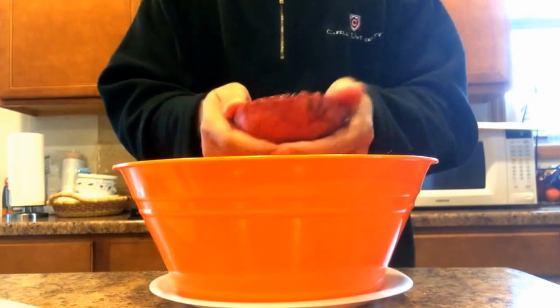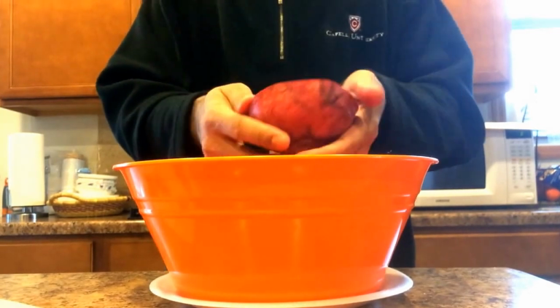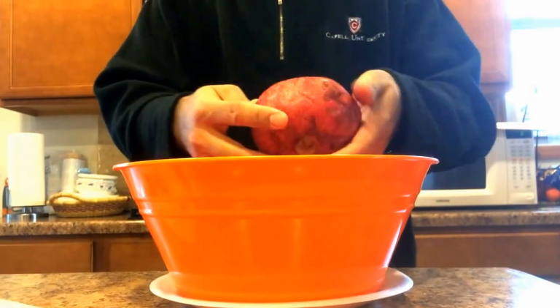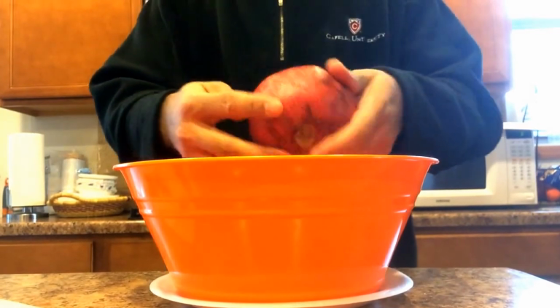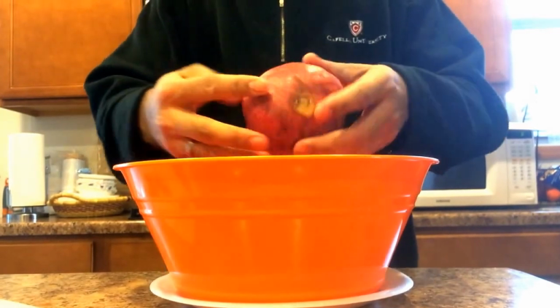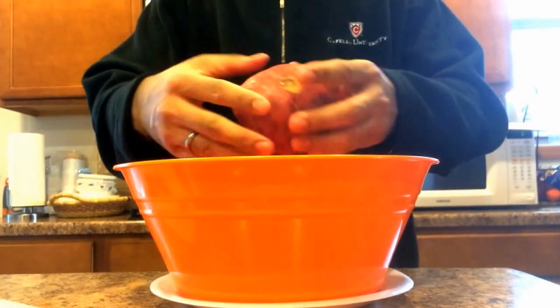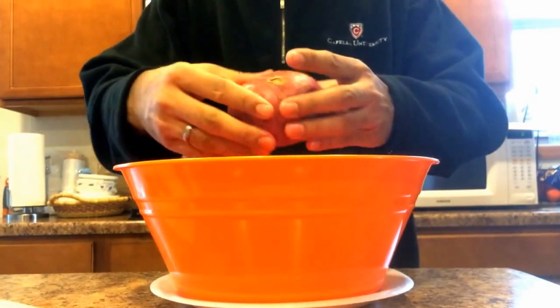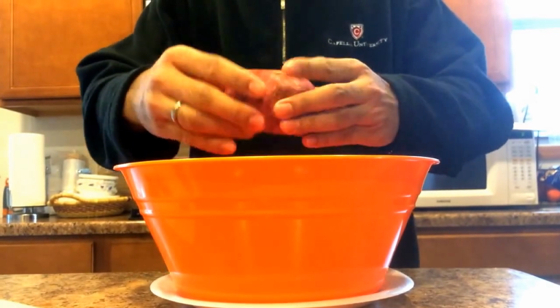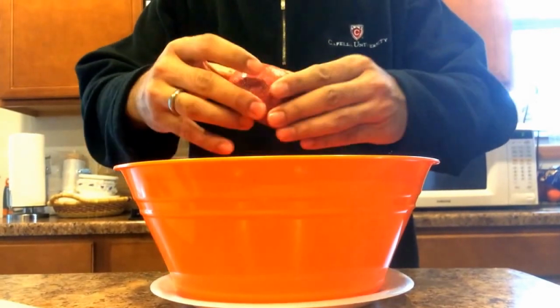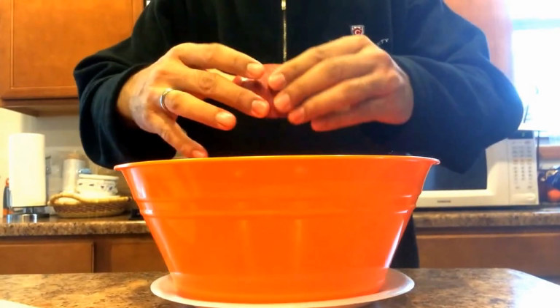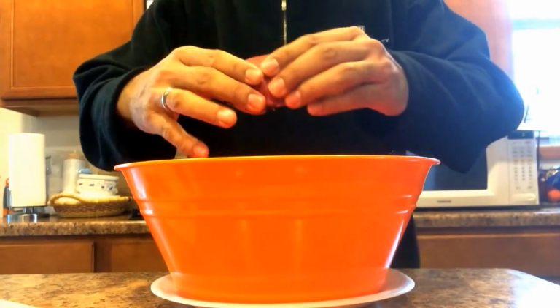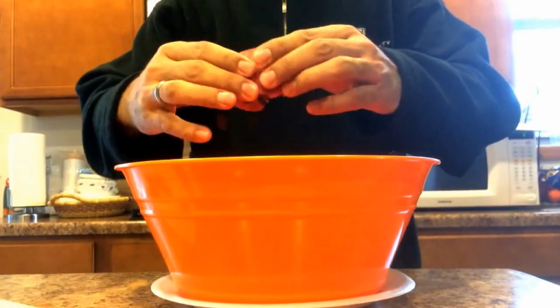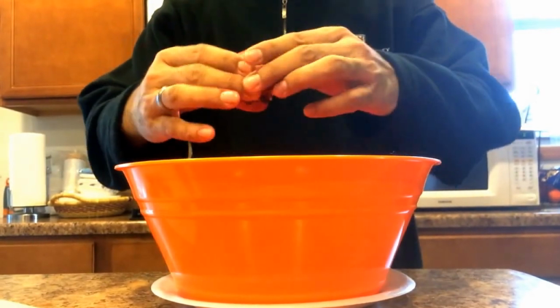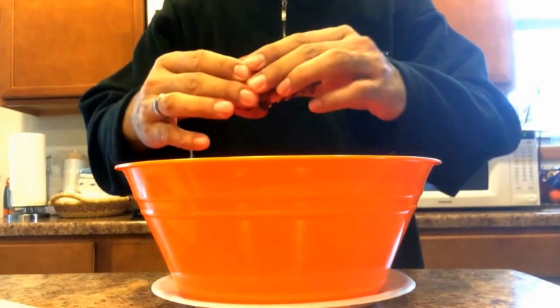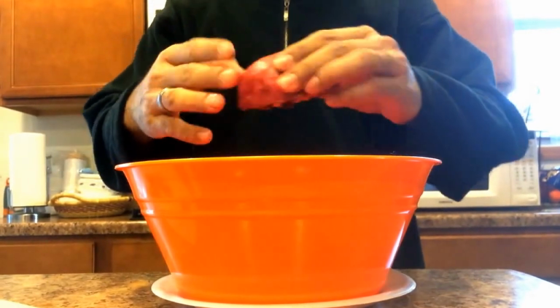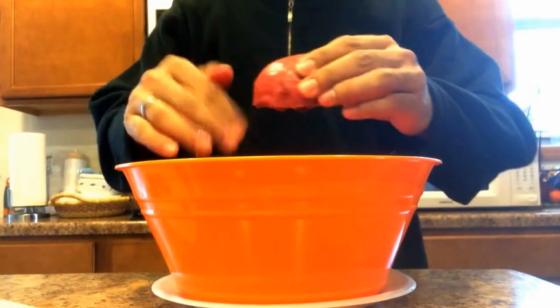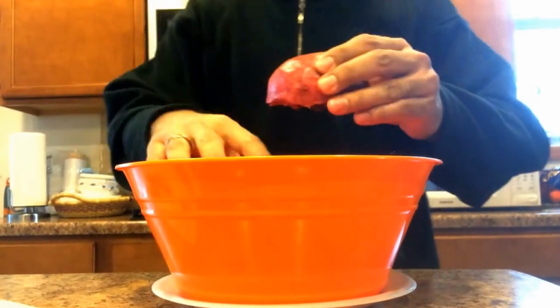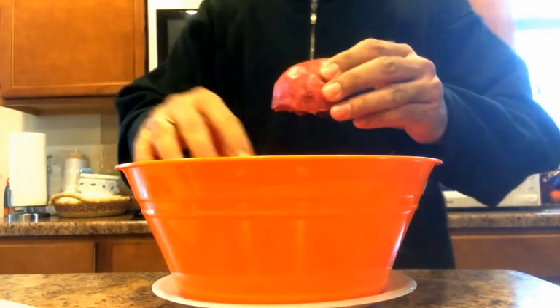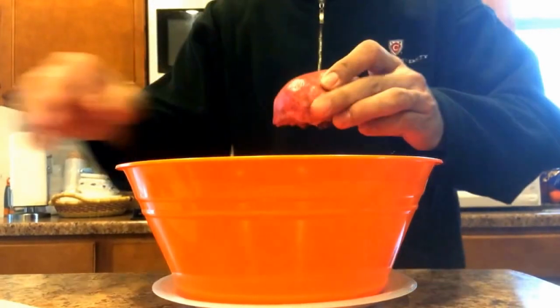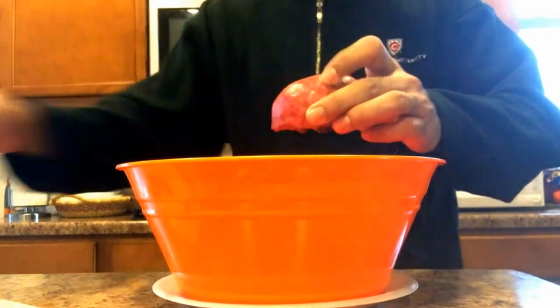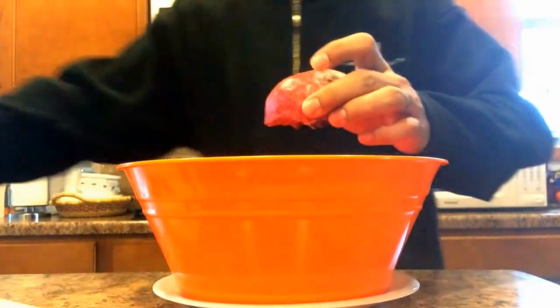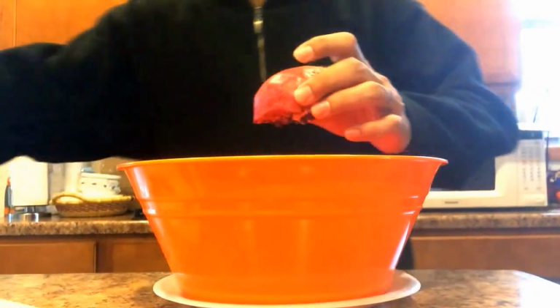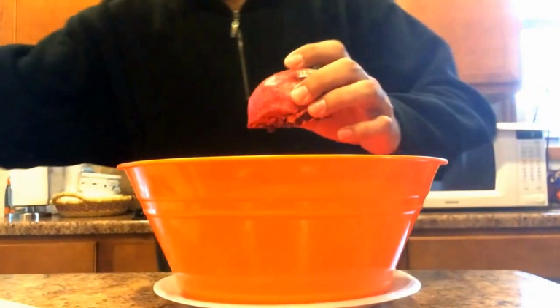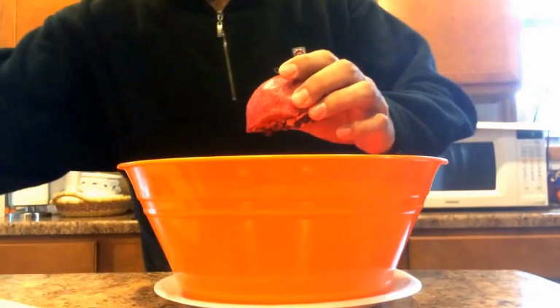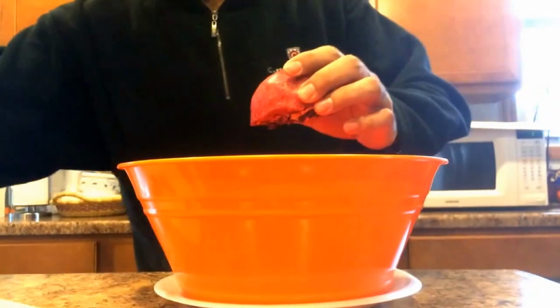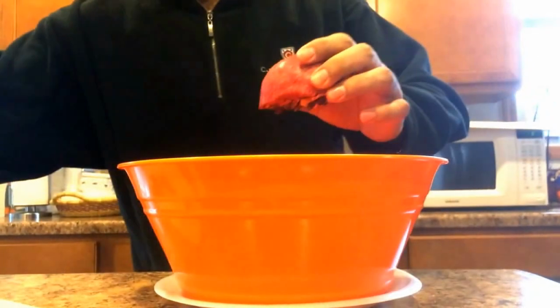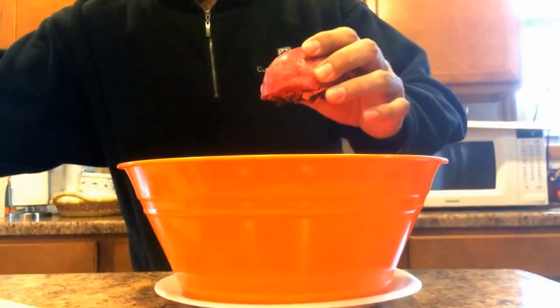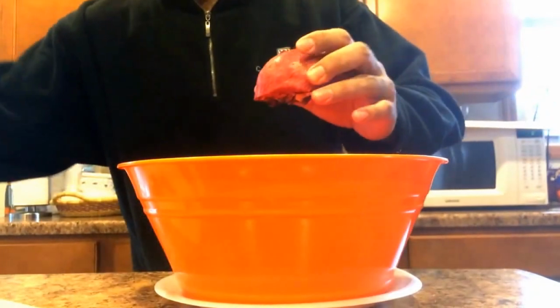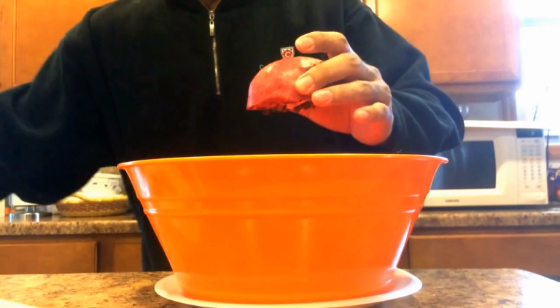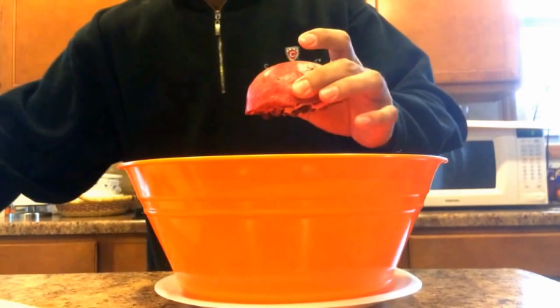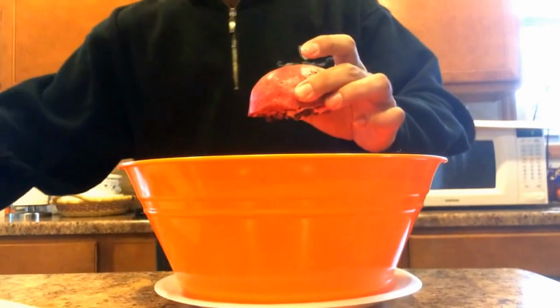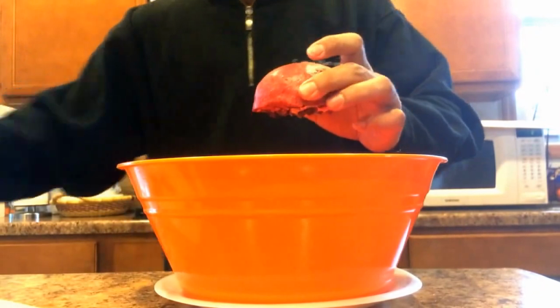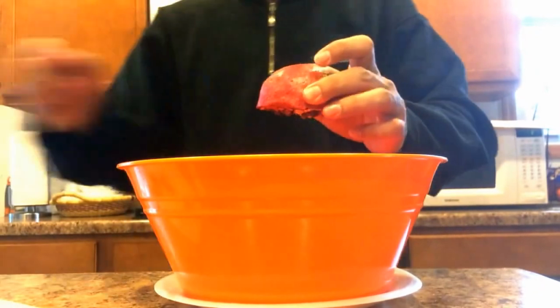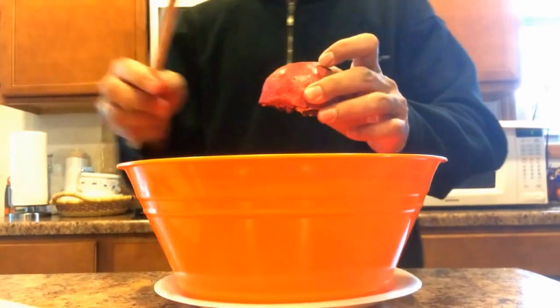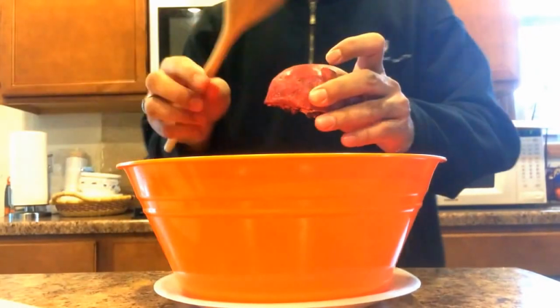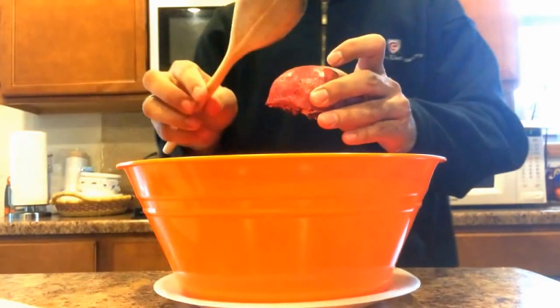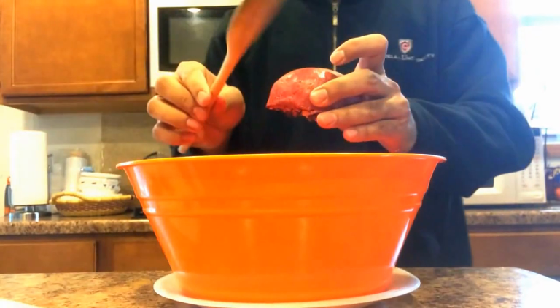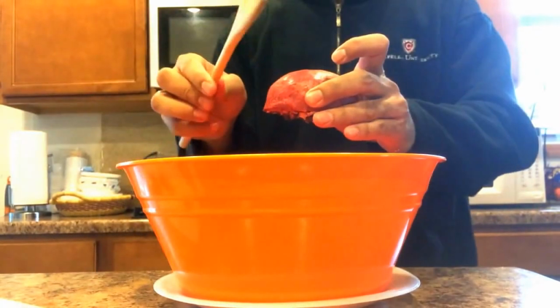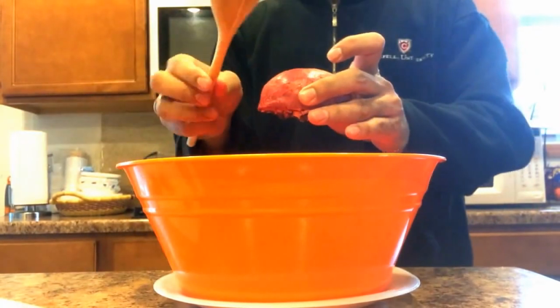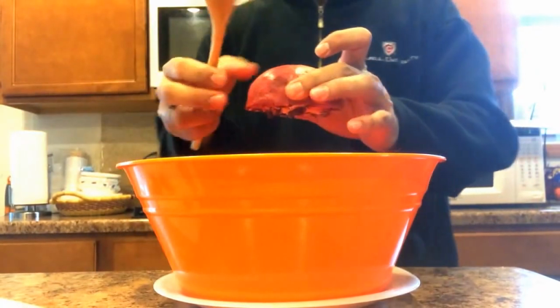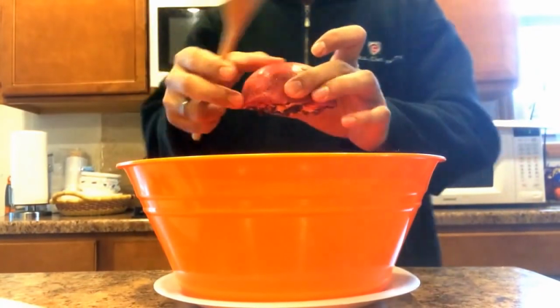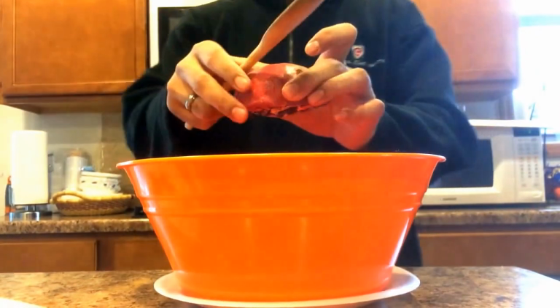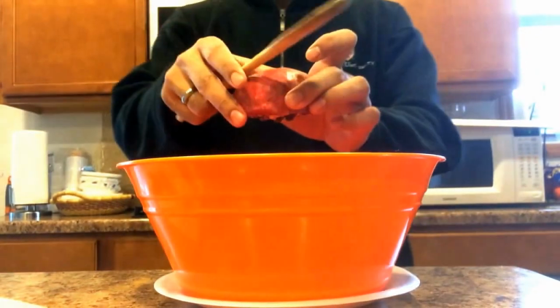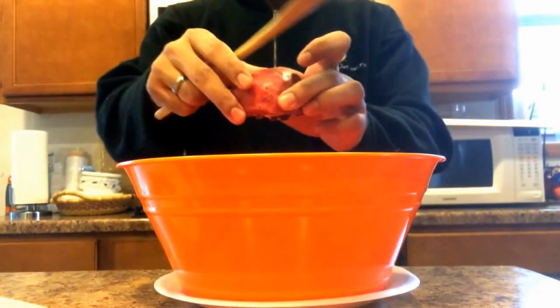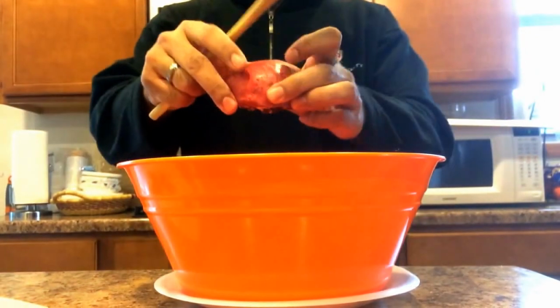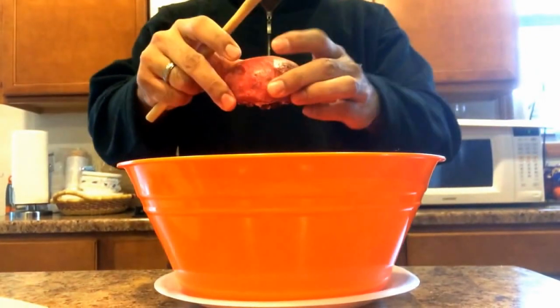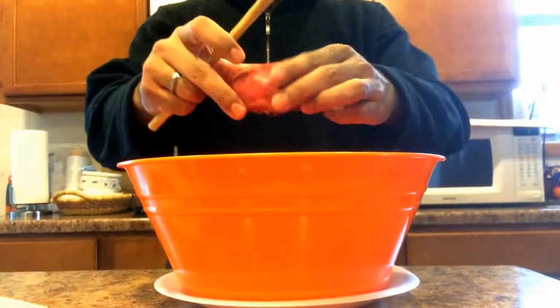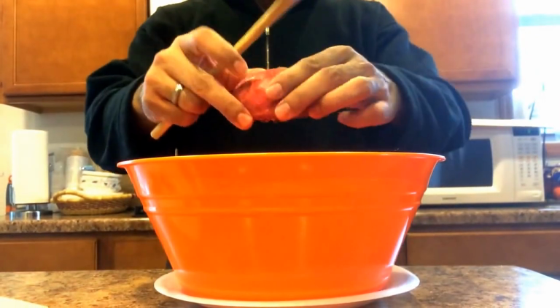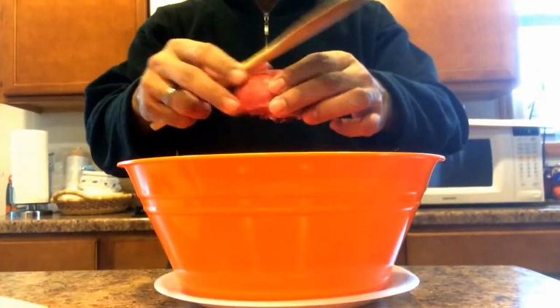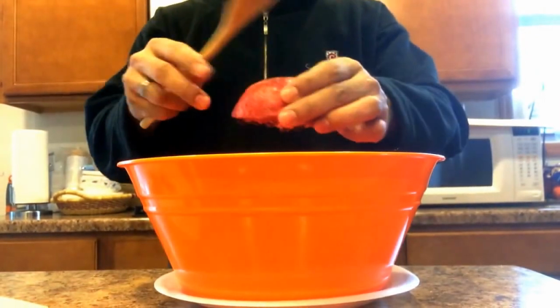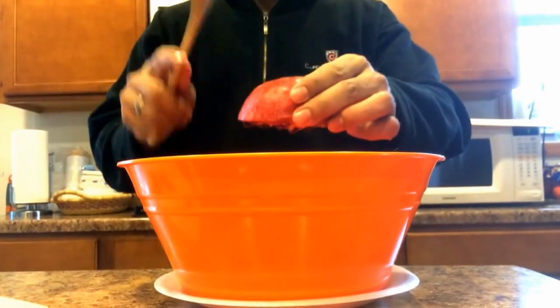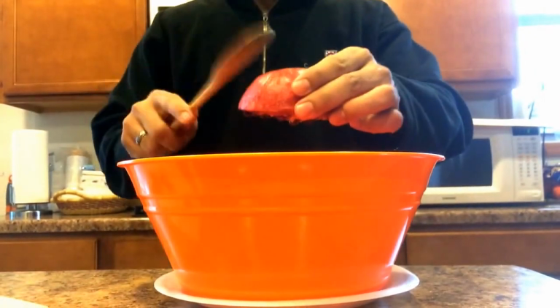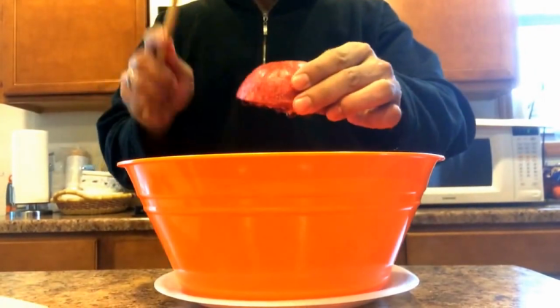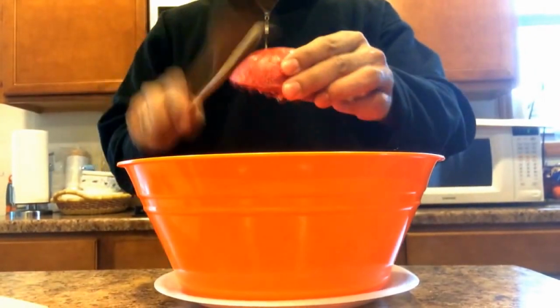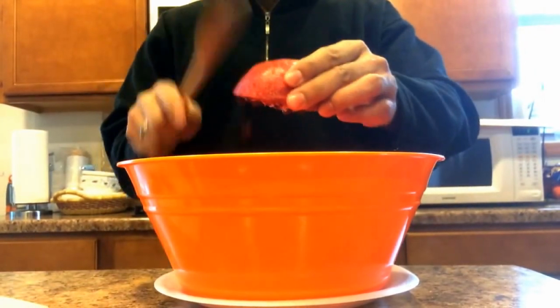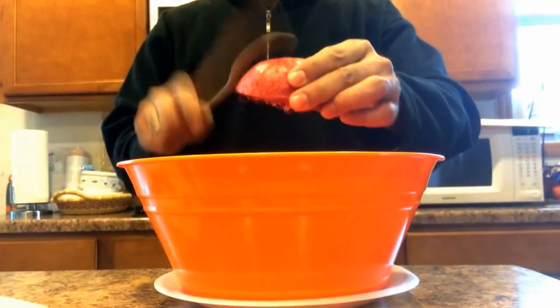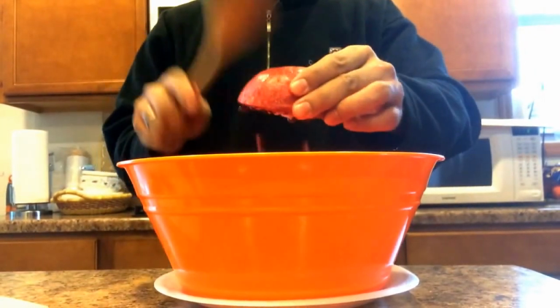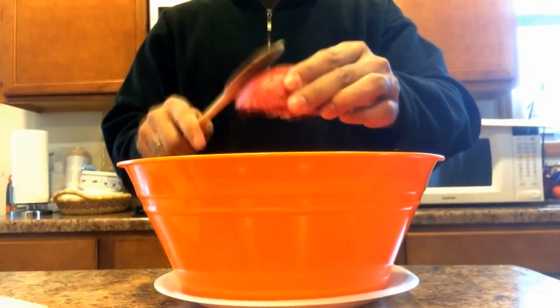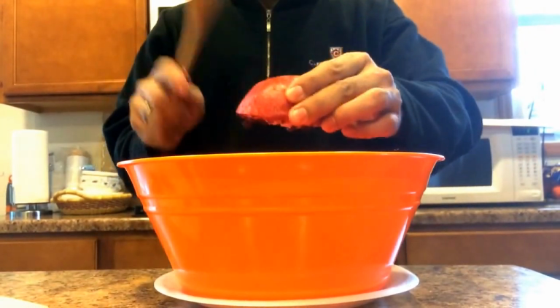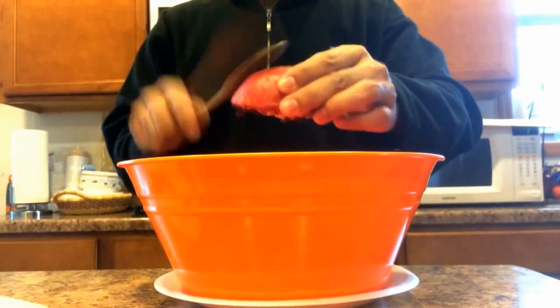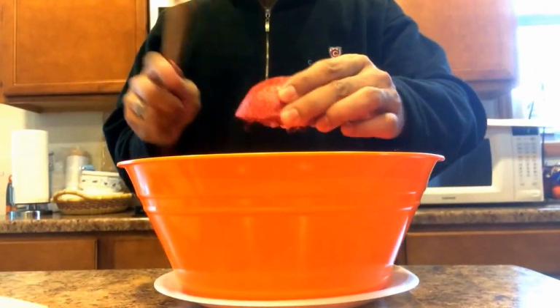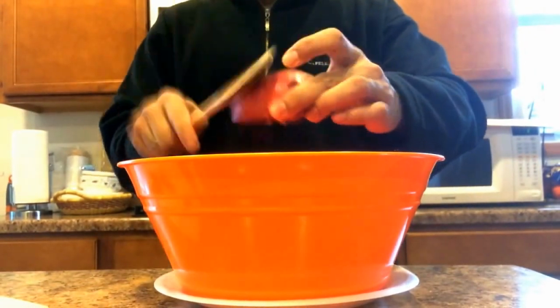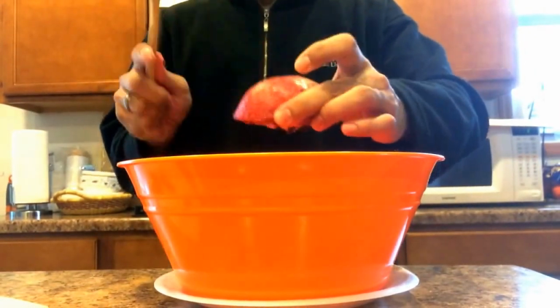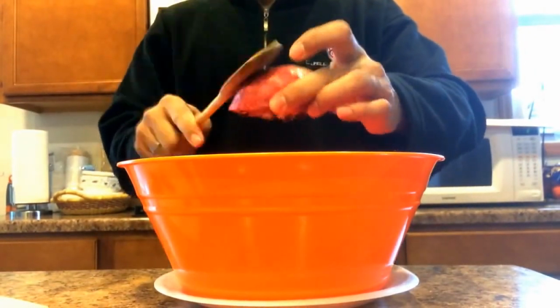Now hold it like this. Take a wooden spoon, or anything that you can use, and tap on it.